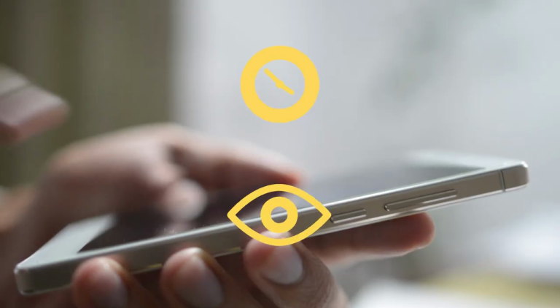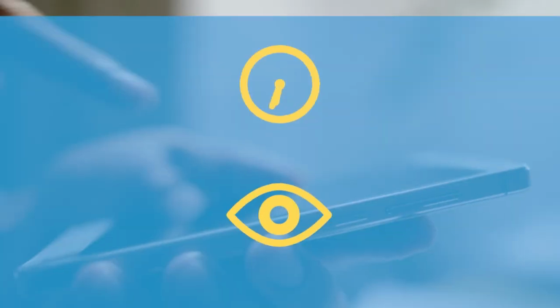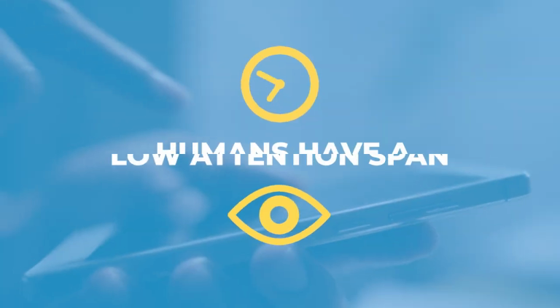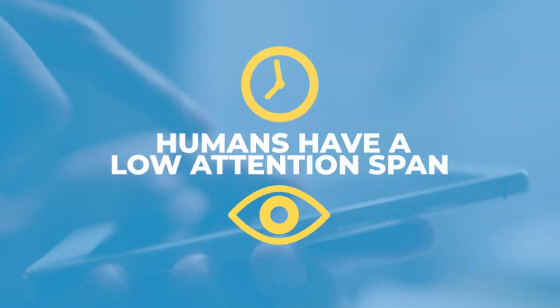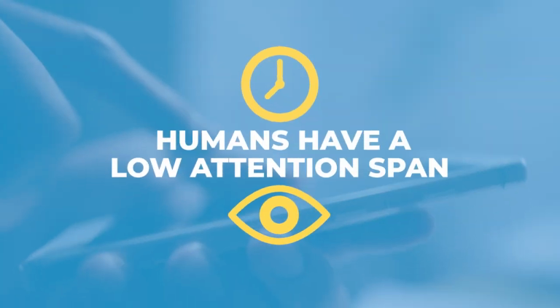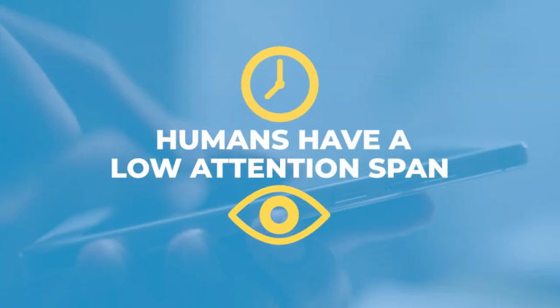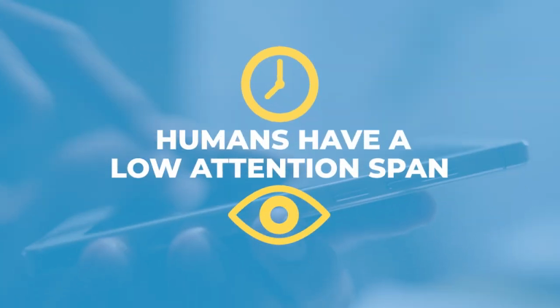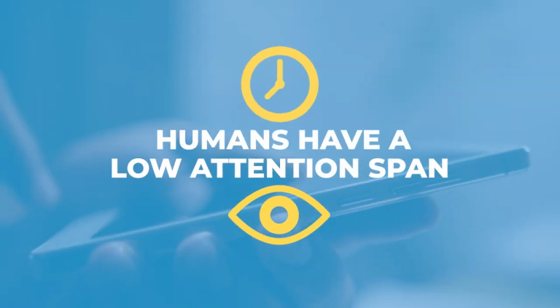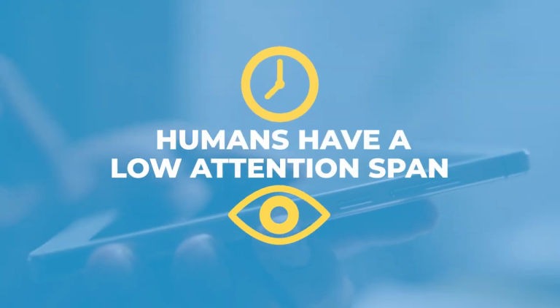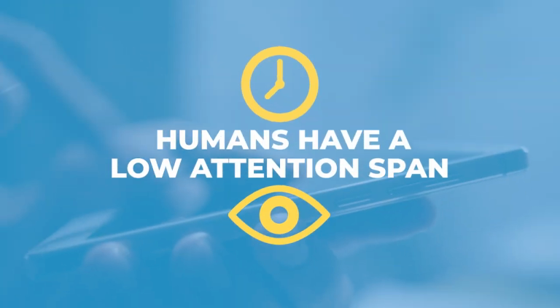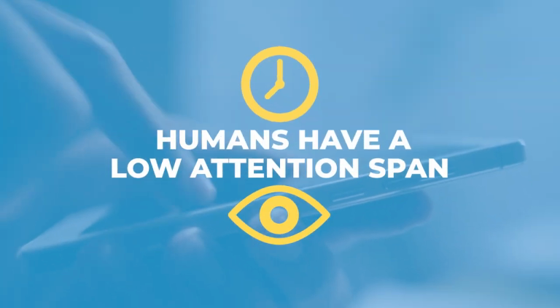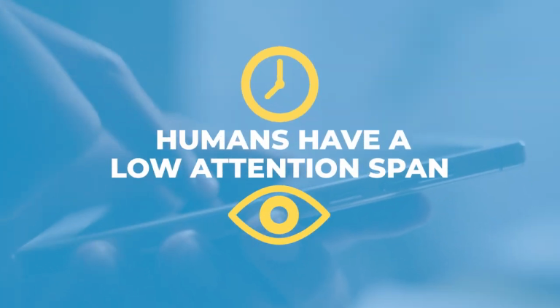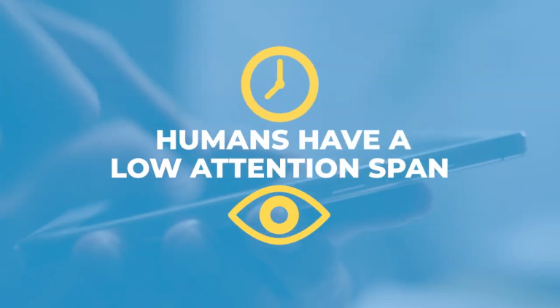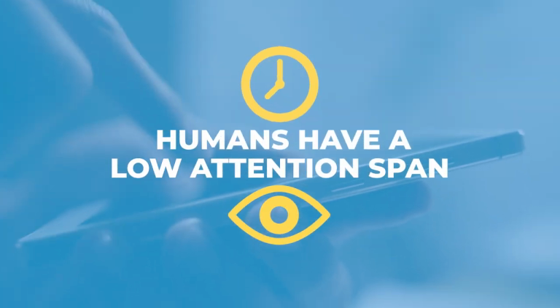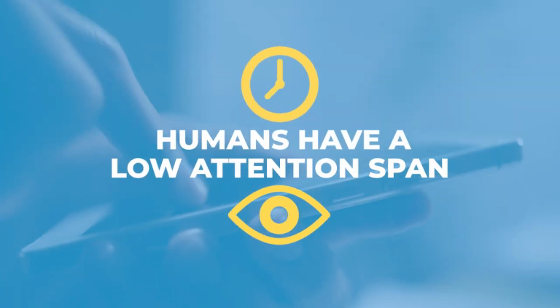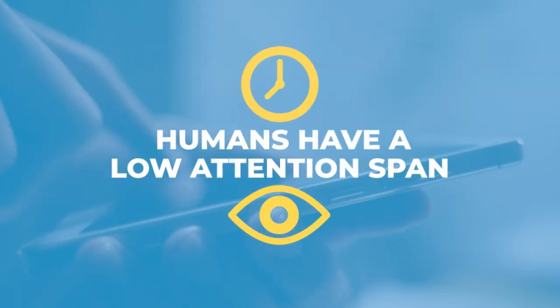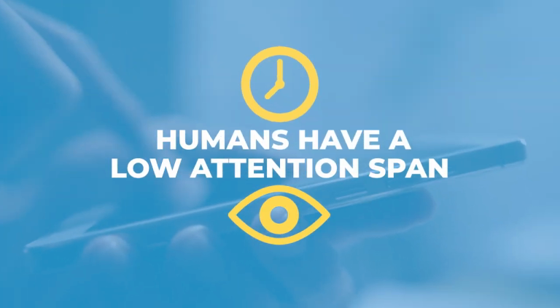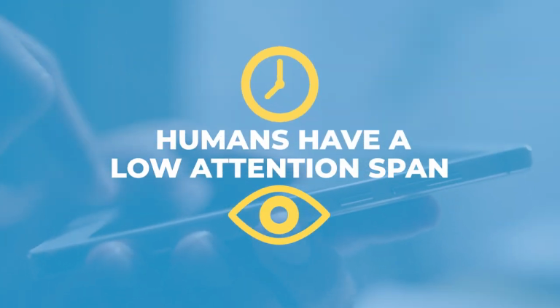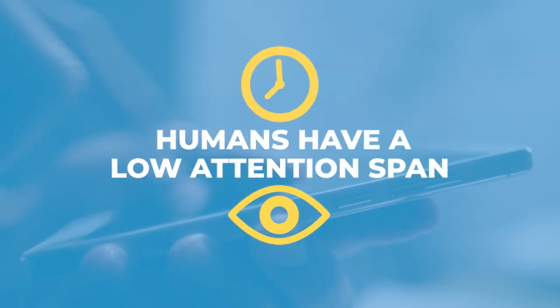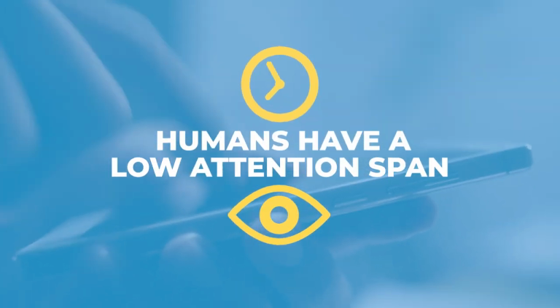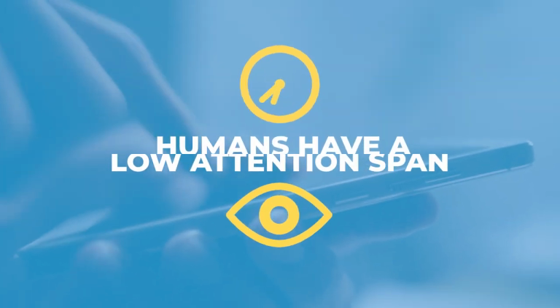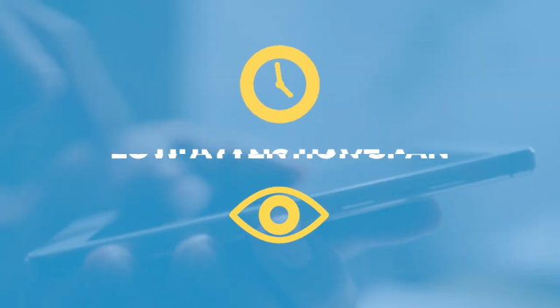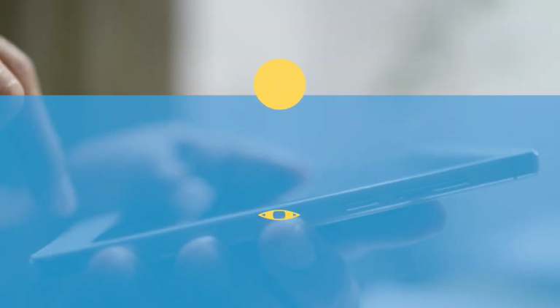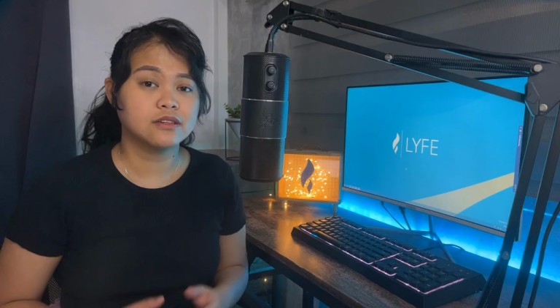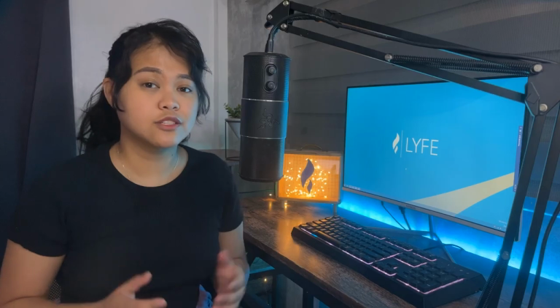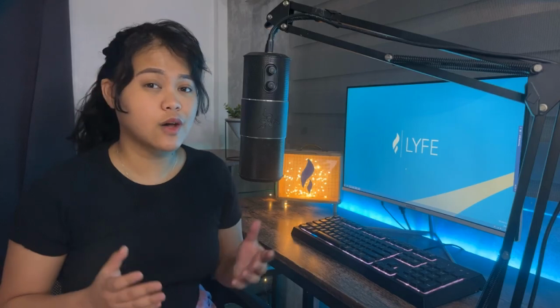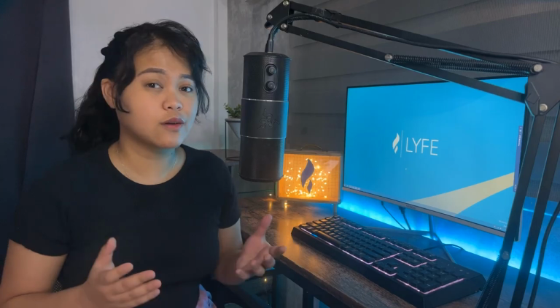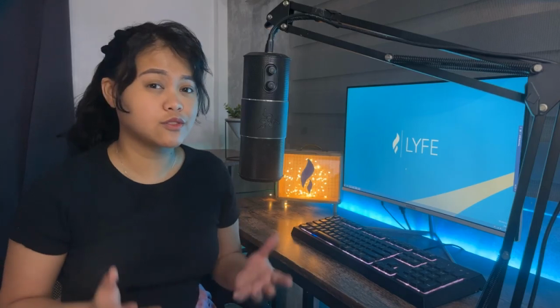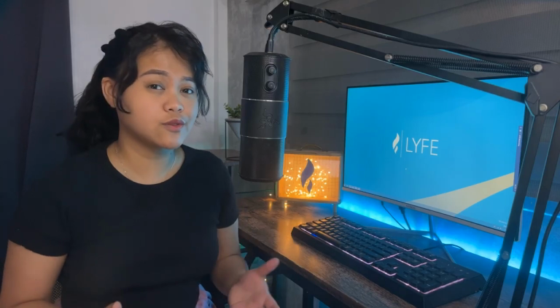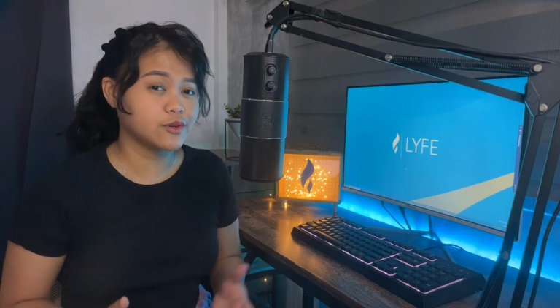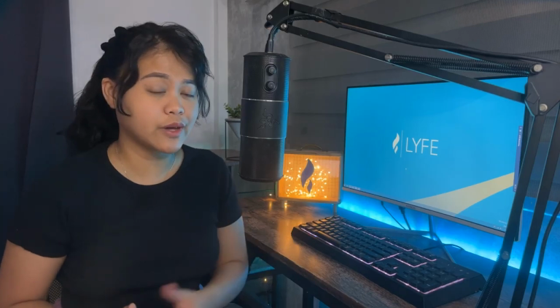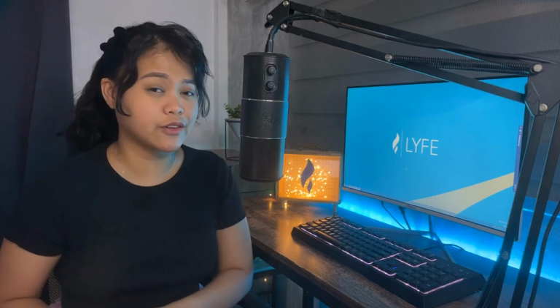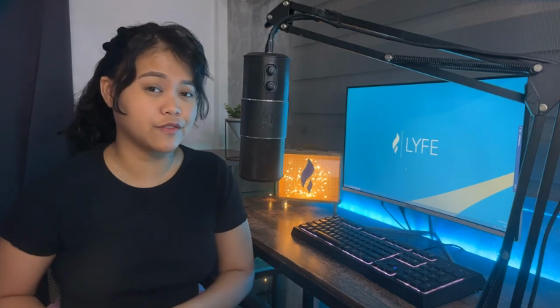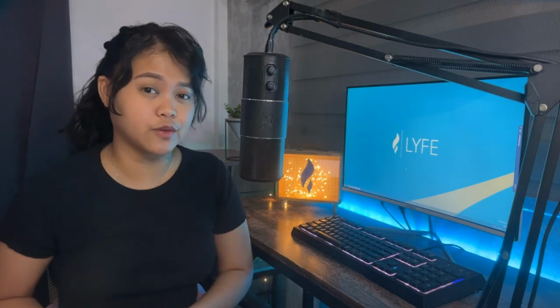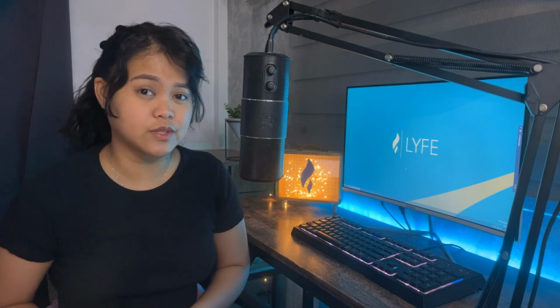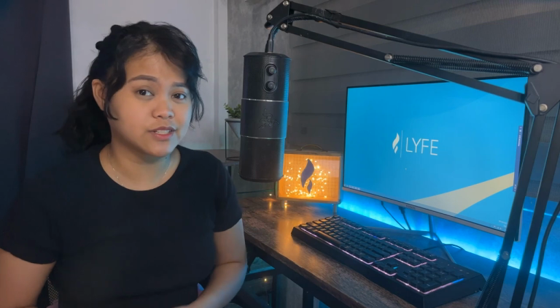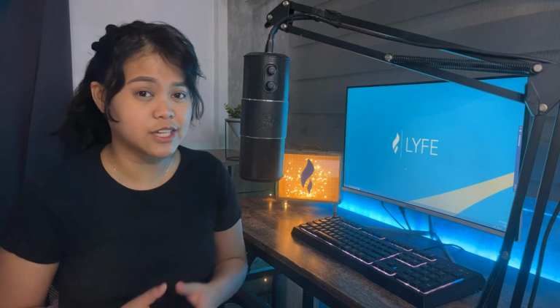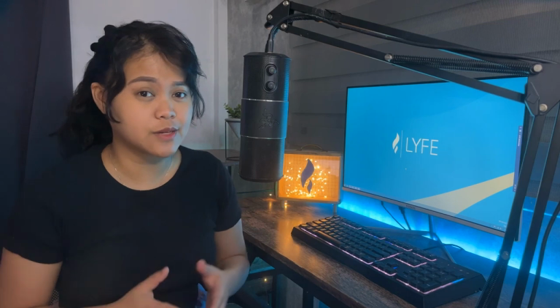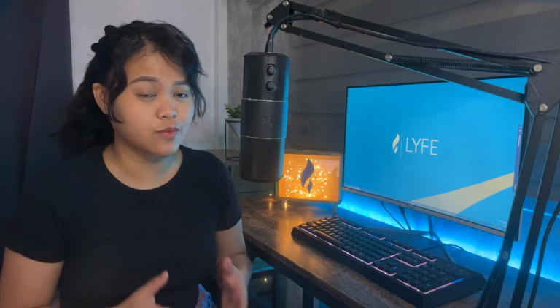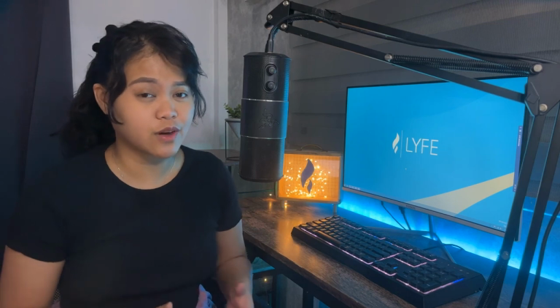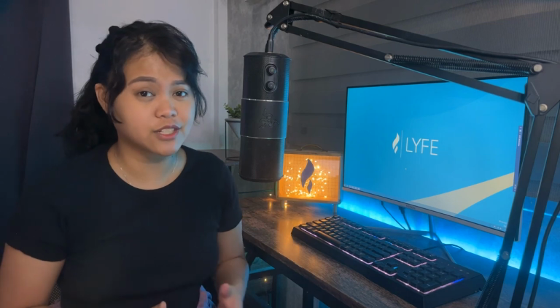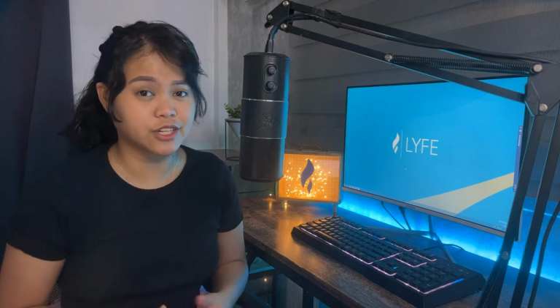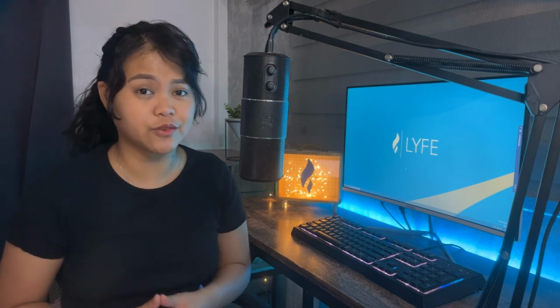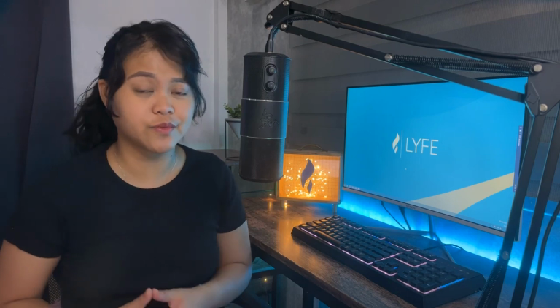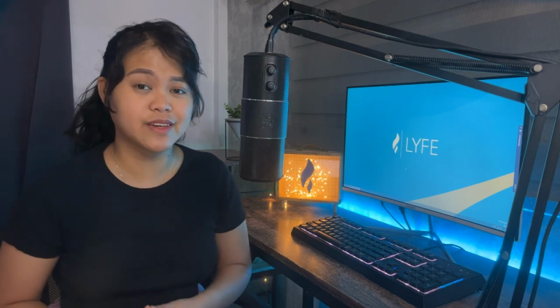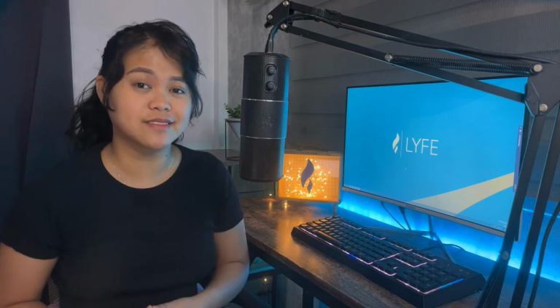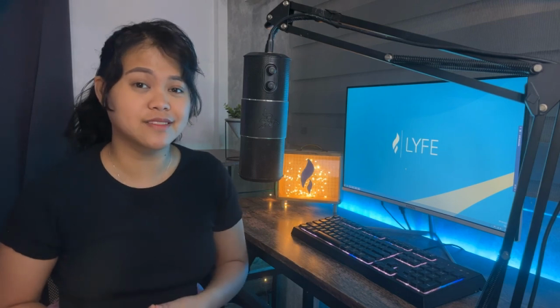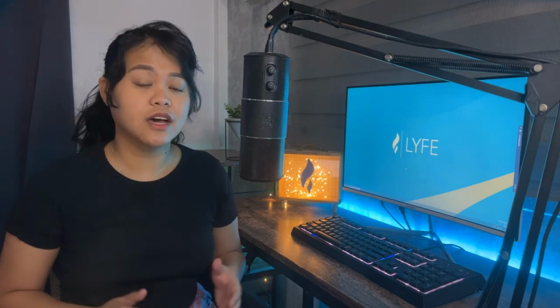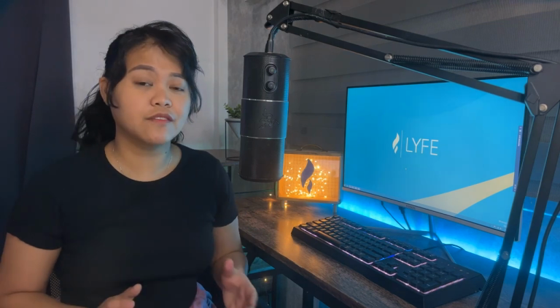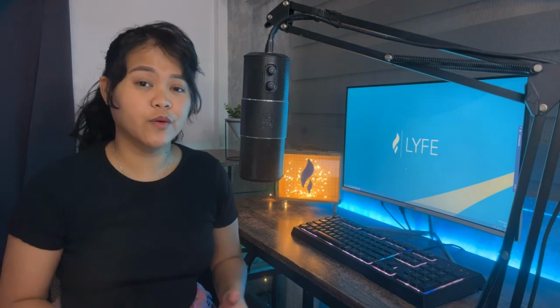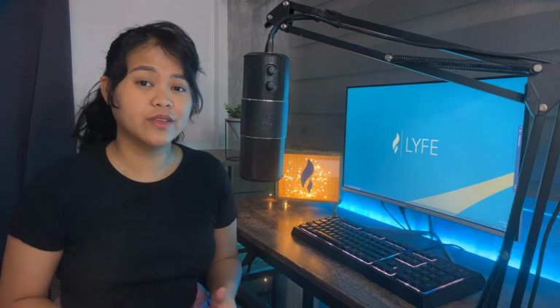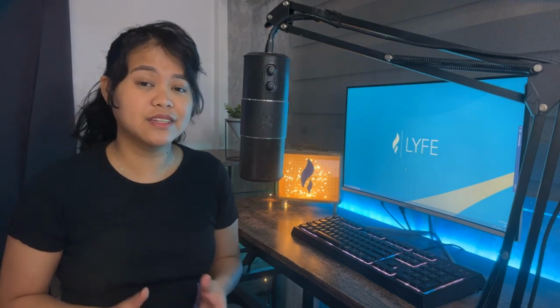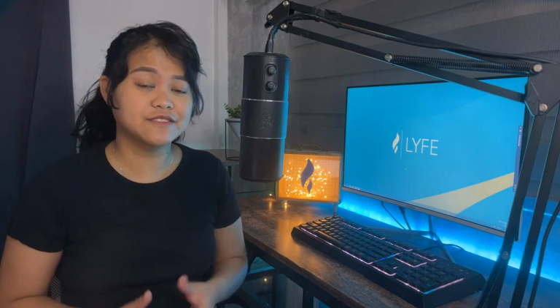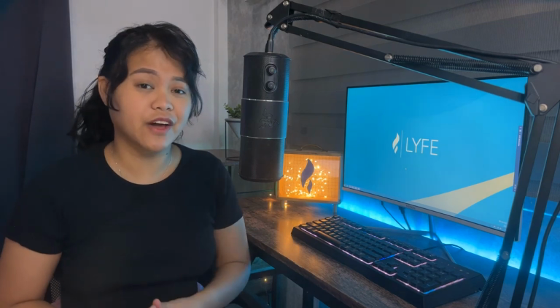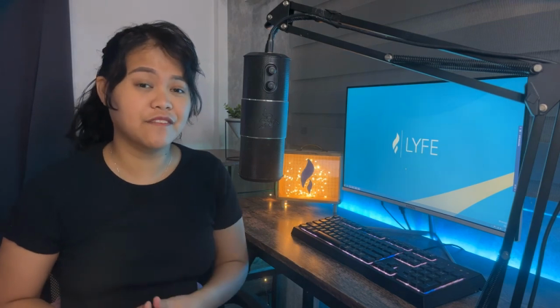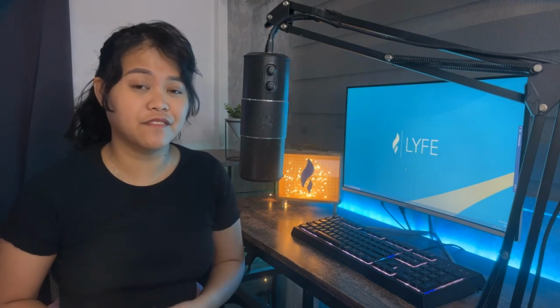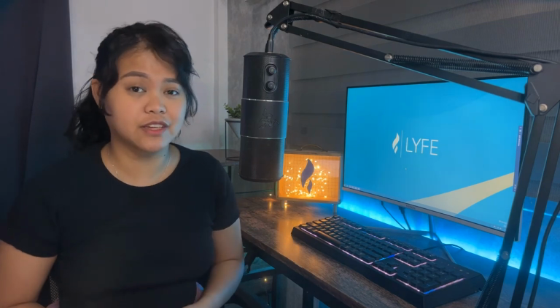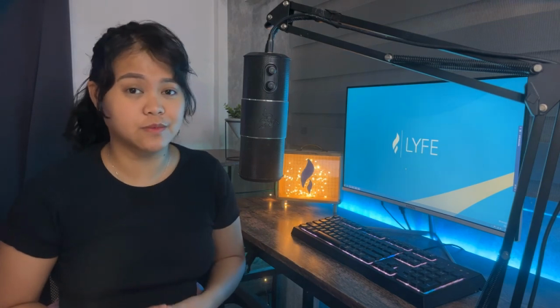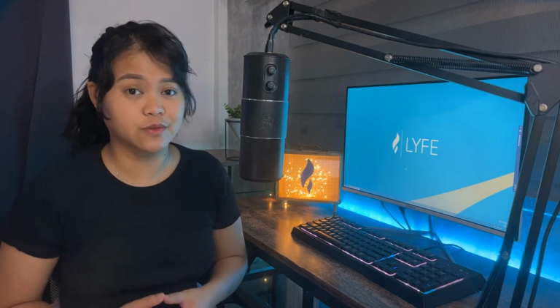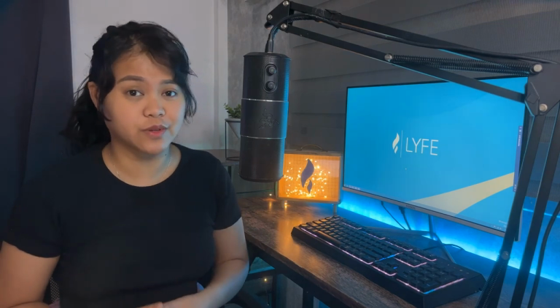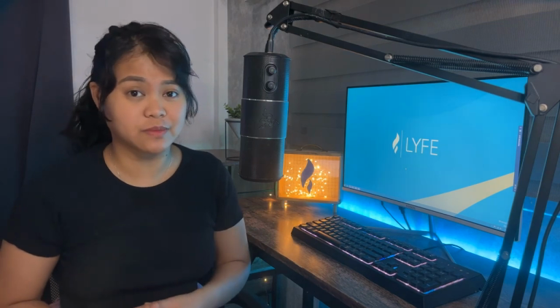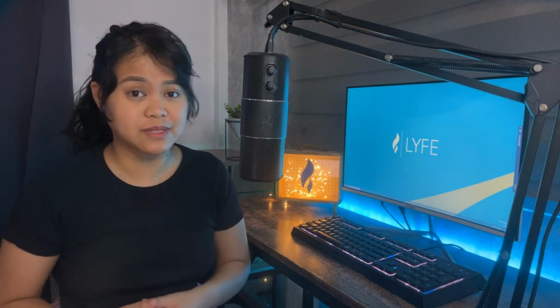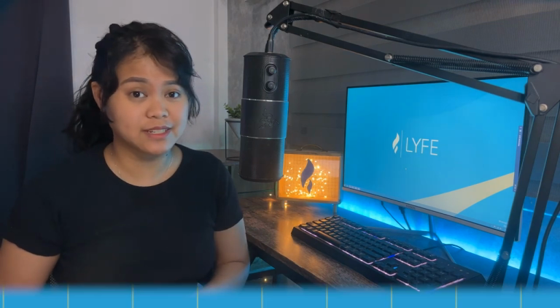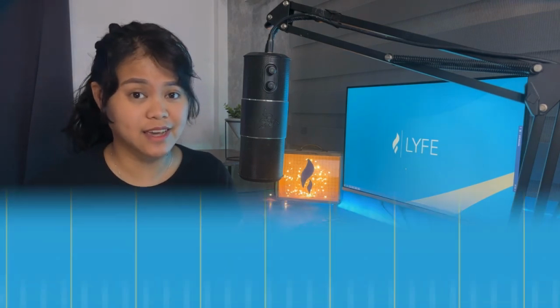Let's get real. Humans have a low attention span. So how do you get your viewers to keep watching your reels? Avoid these five Facebook Reels mistakes.